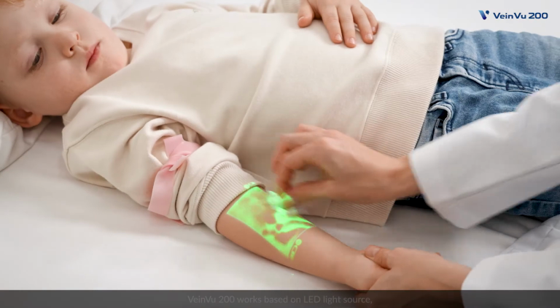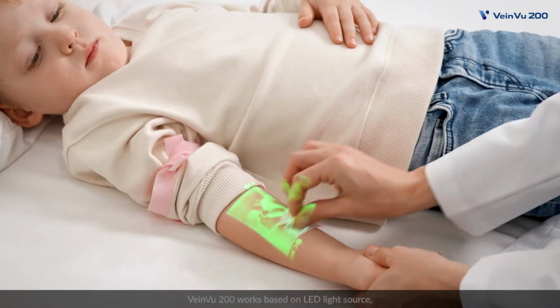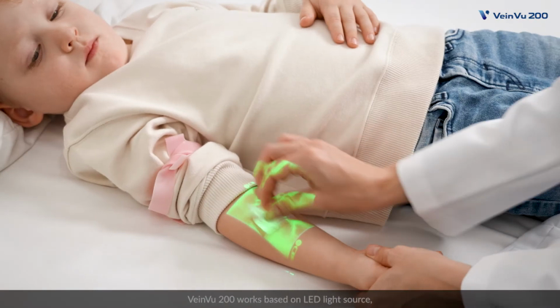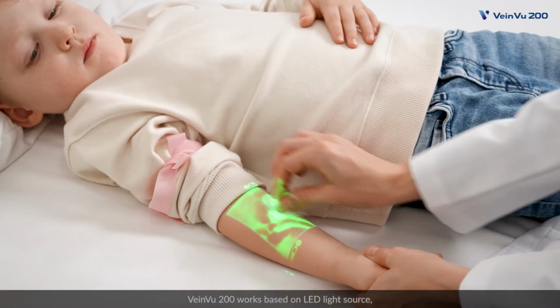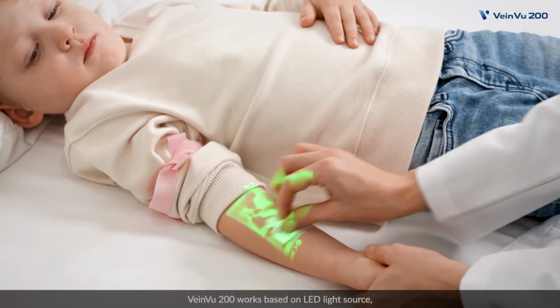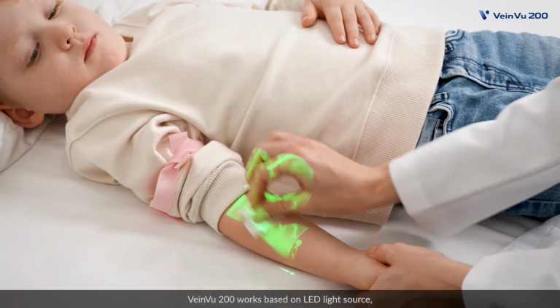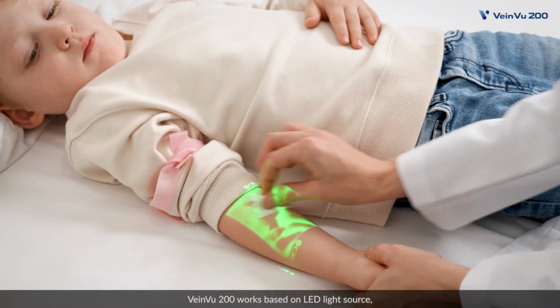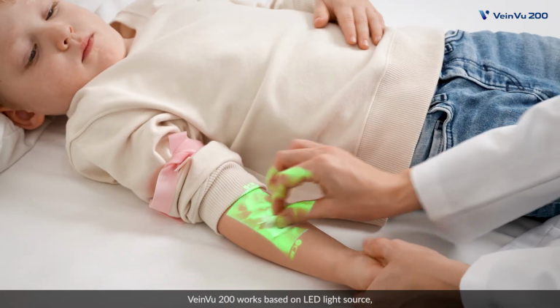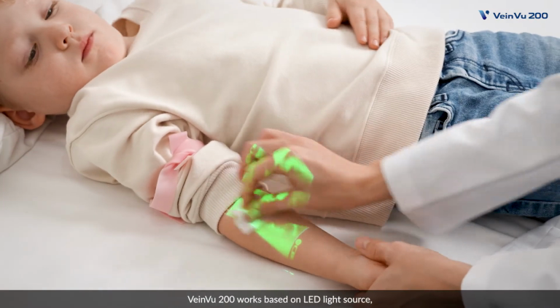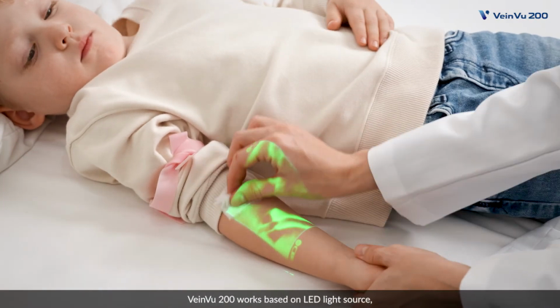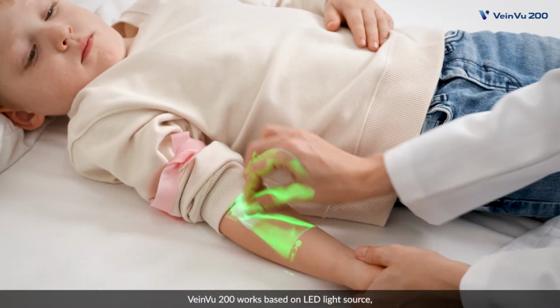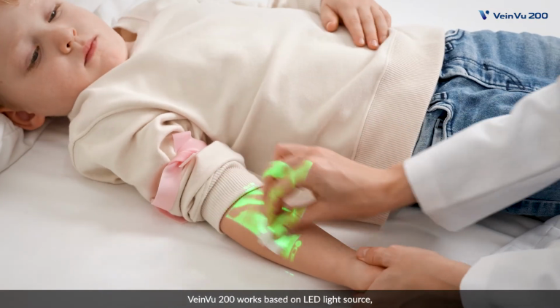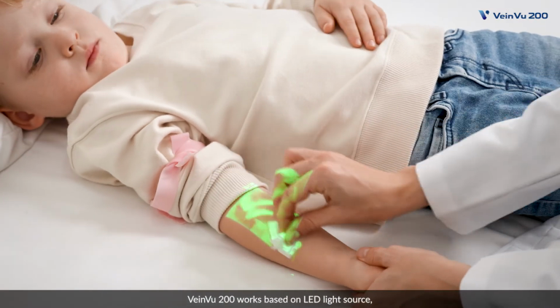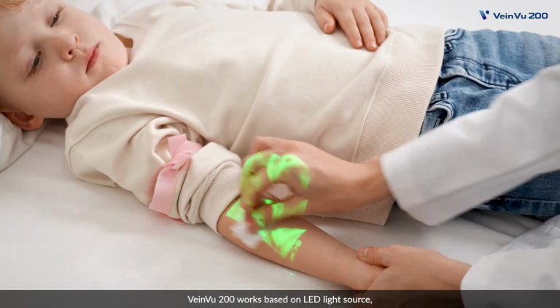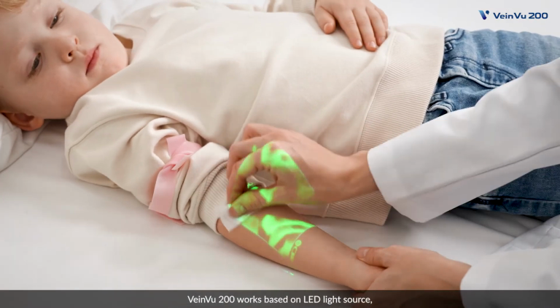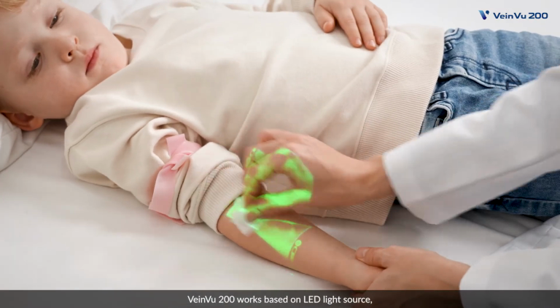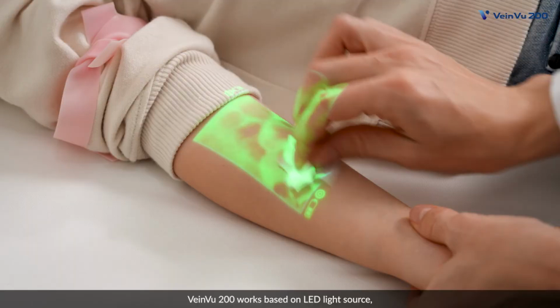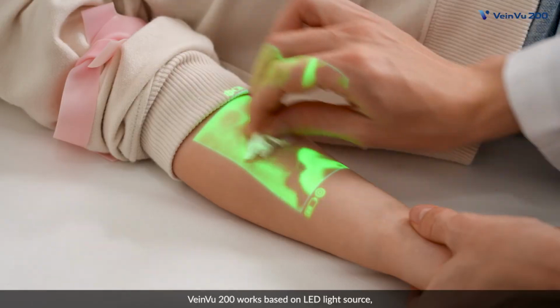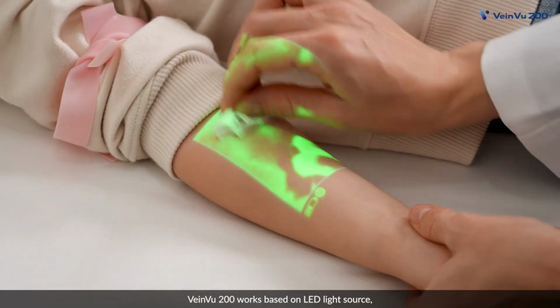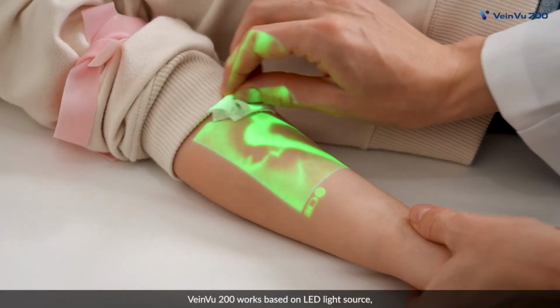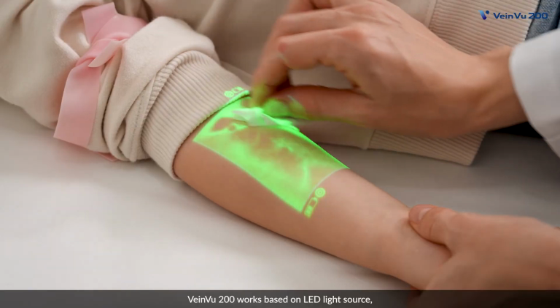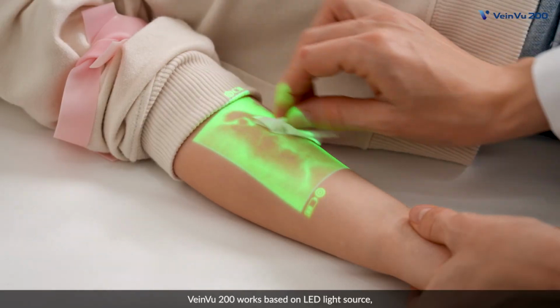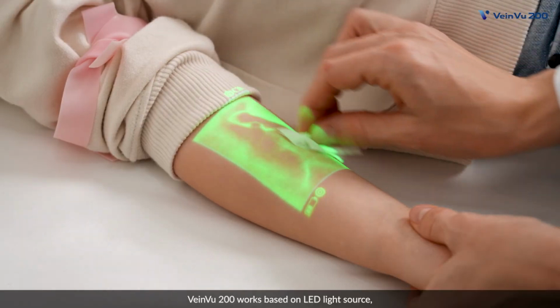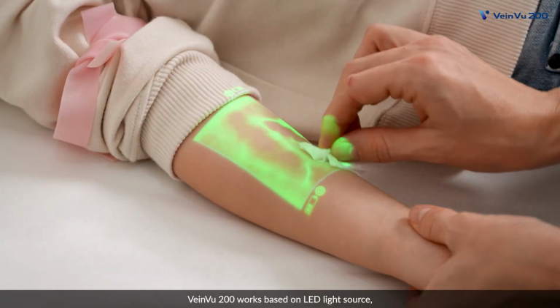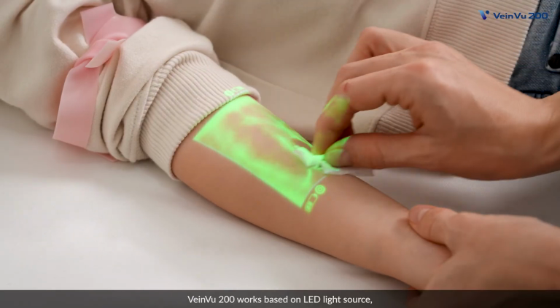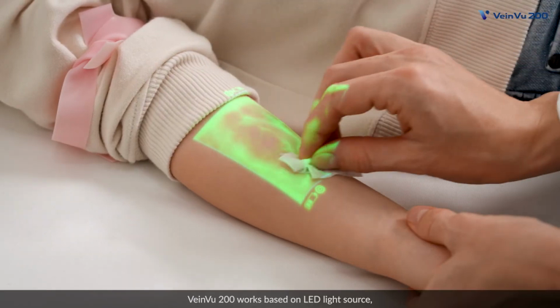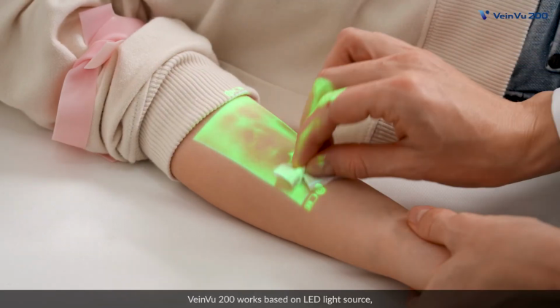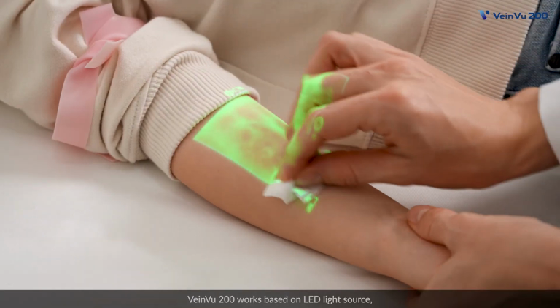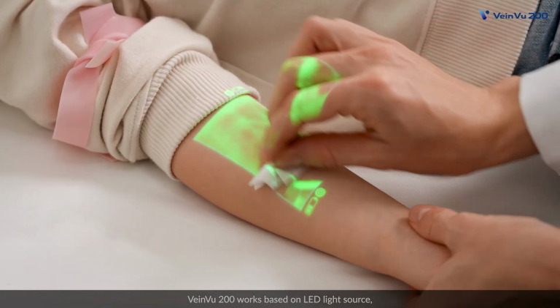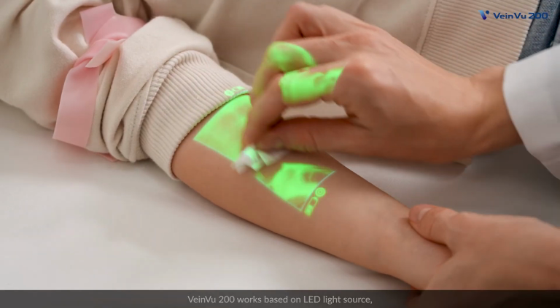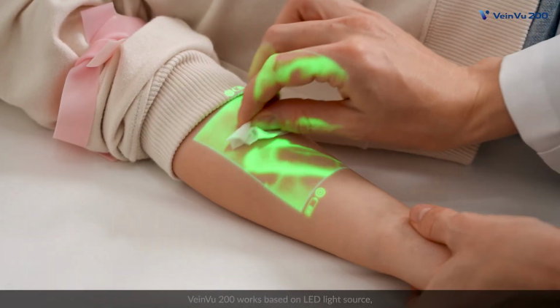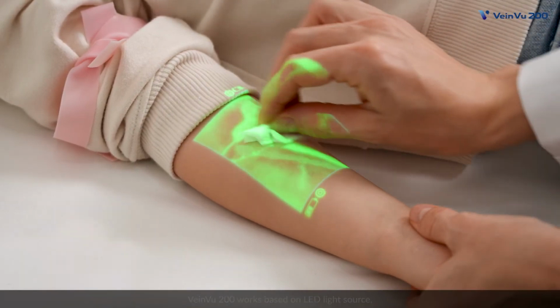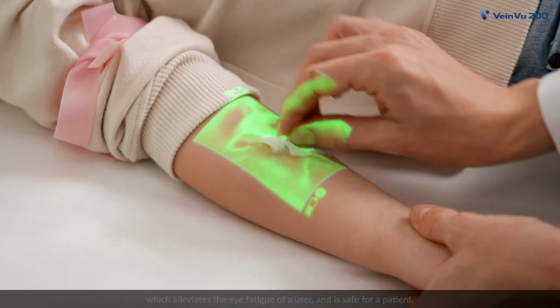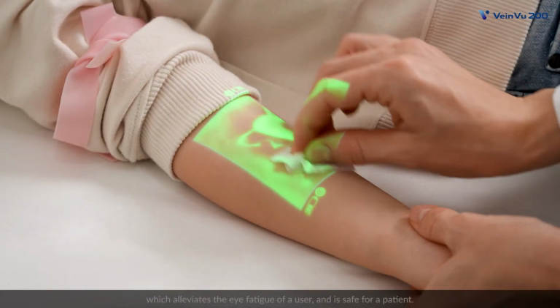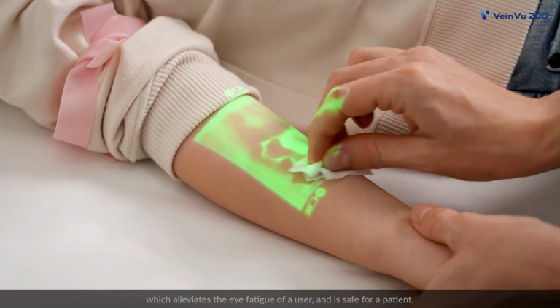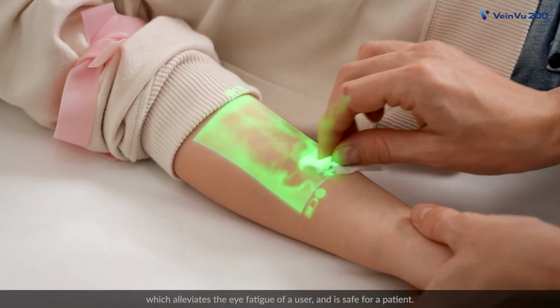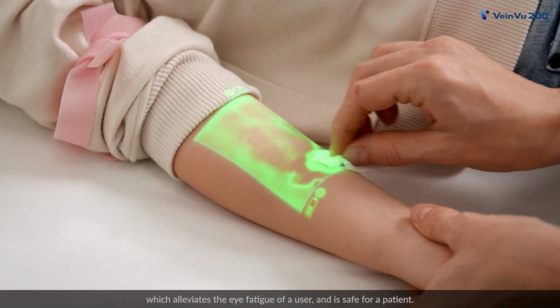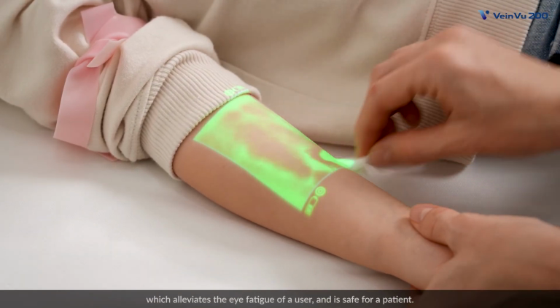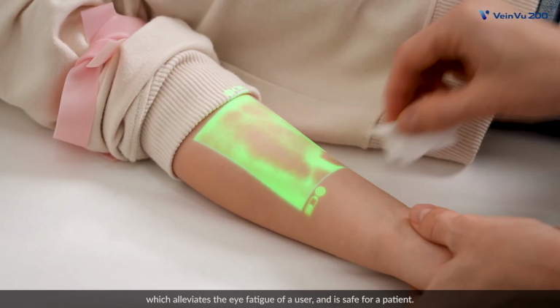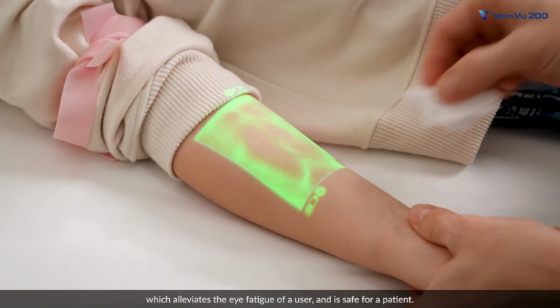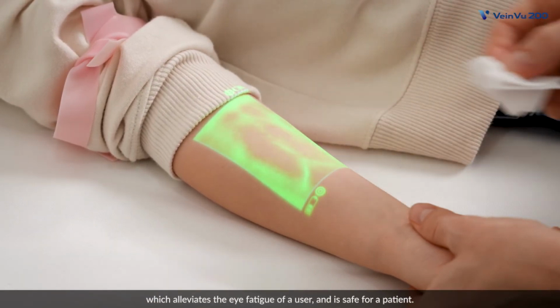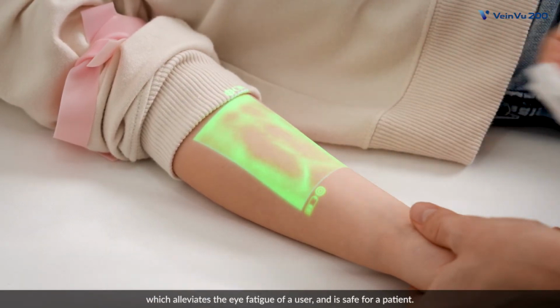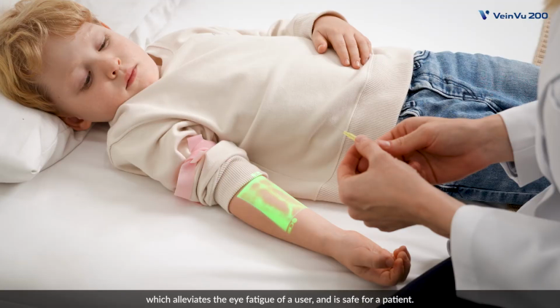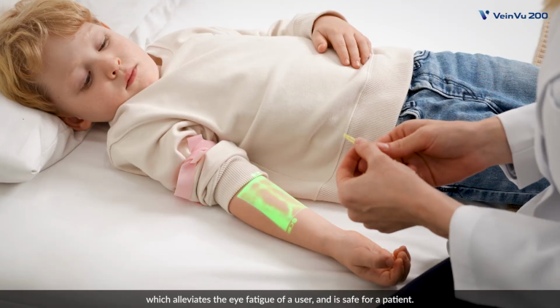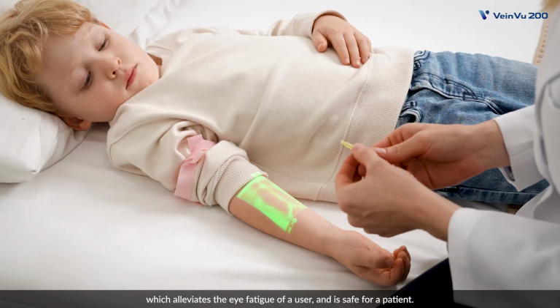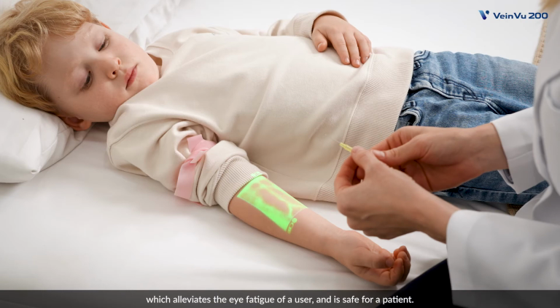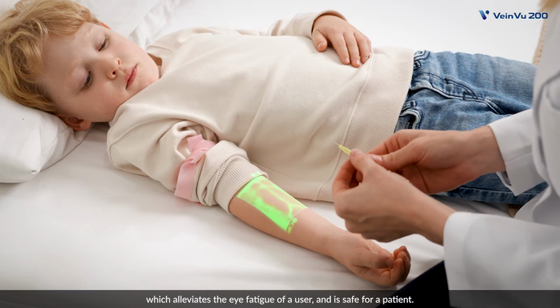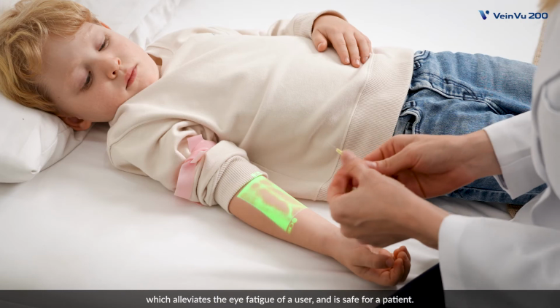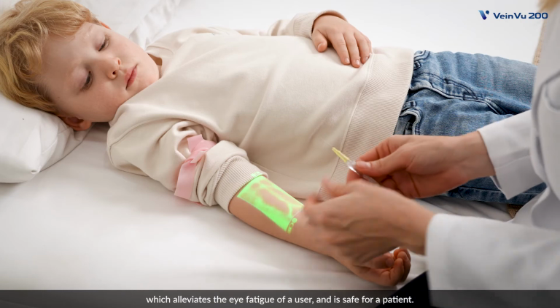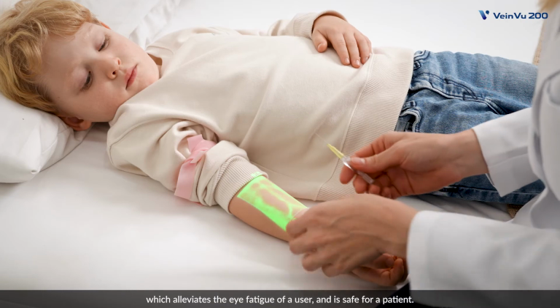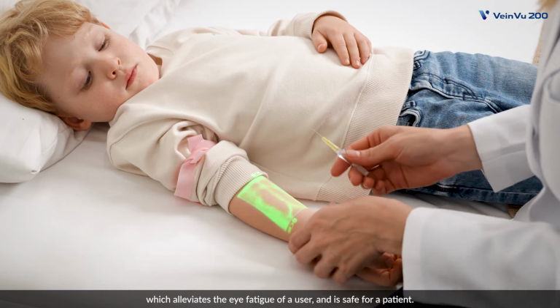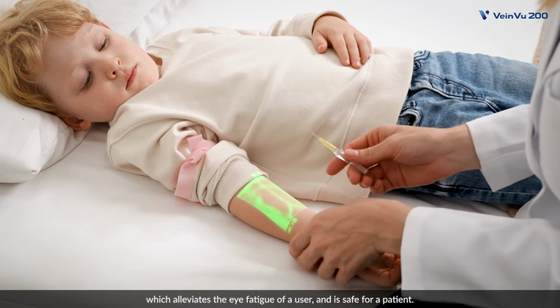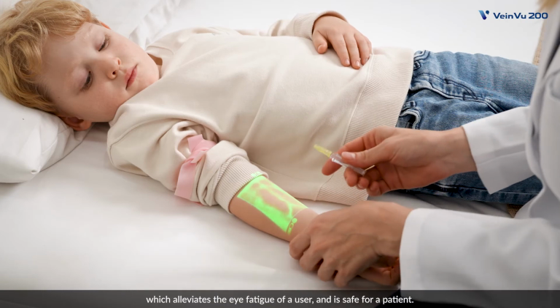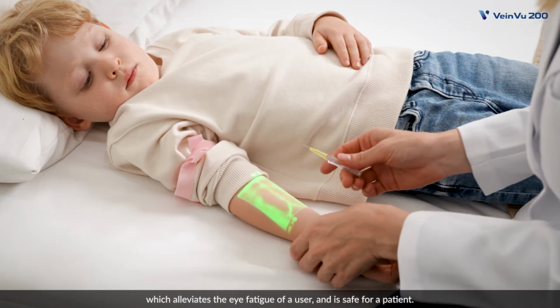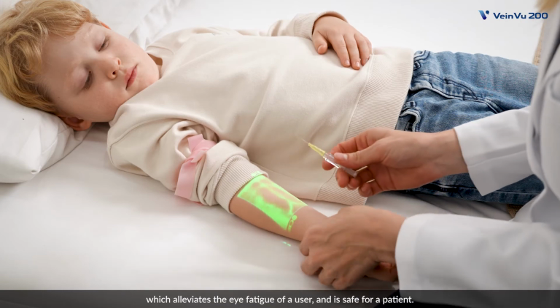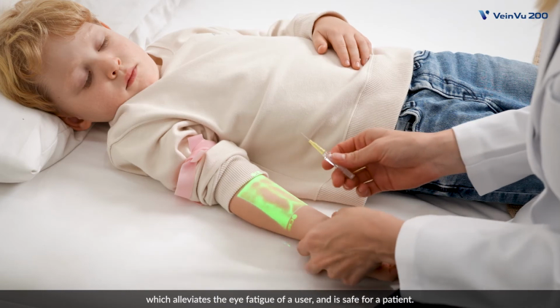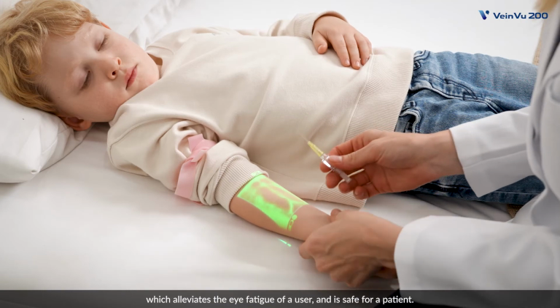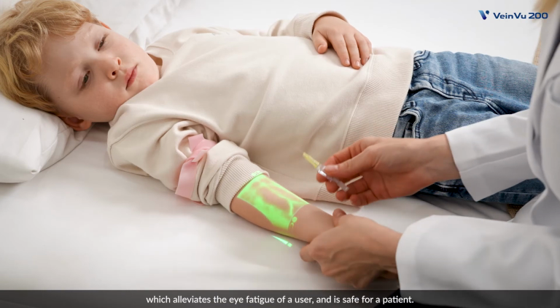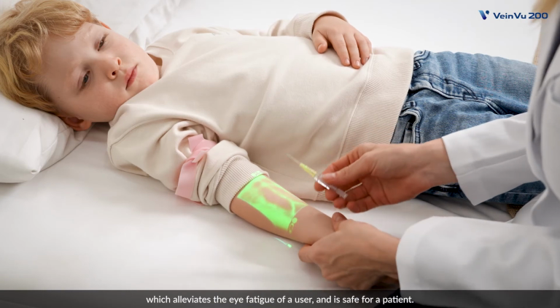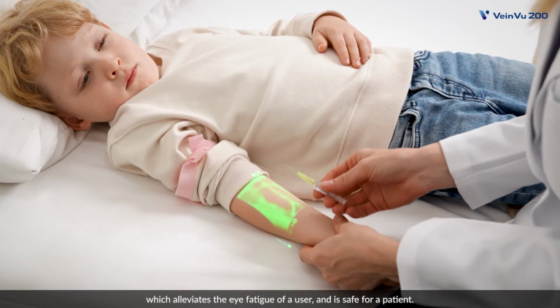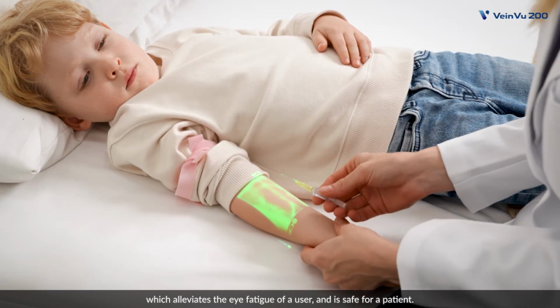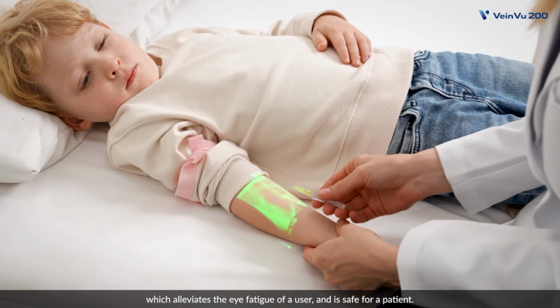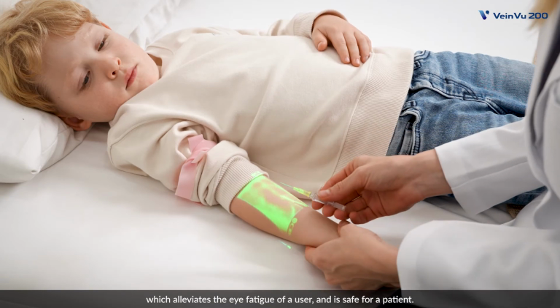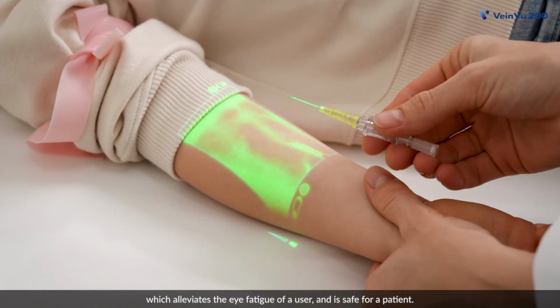VeinView 200 works based on LED light source, which alleviates the eye fatigue of a user and is safe for a patient.